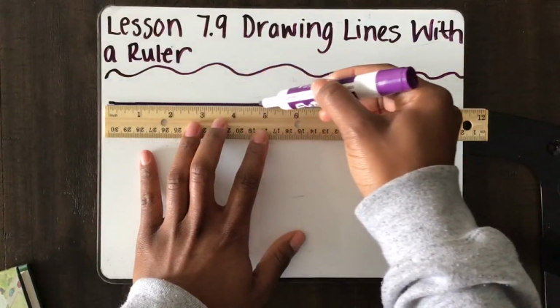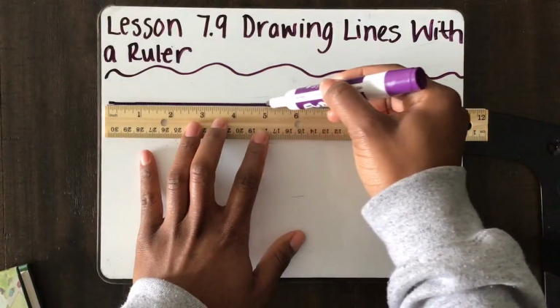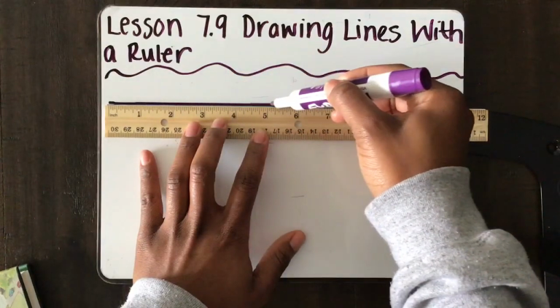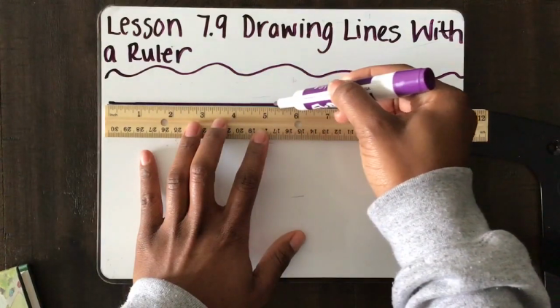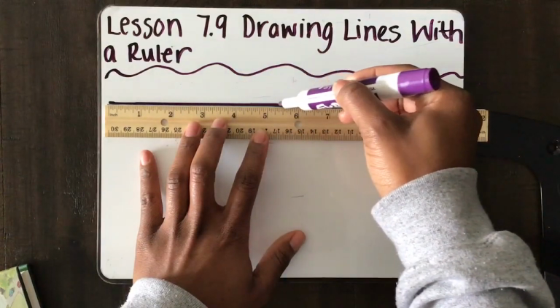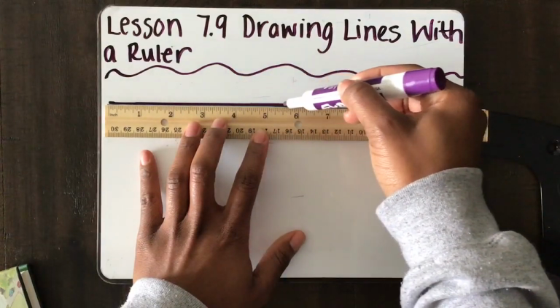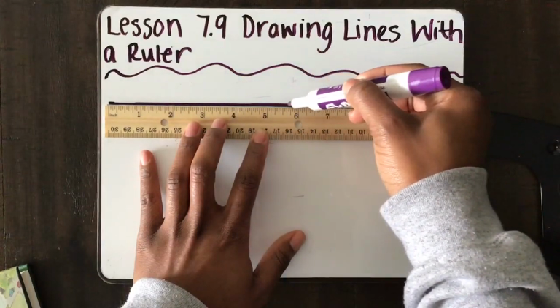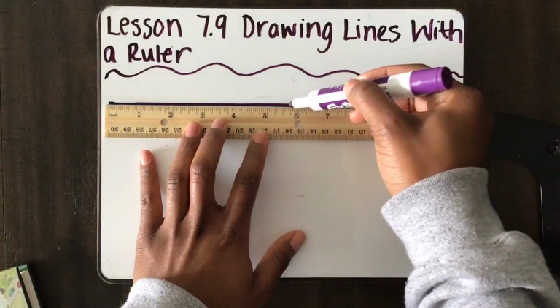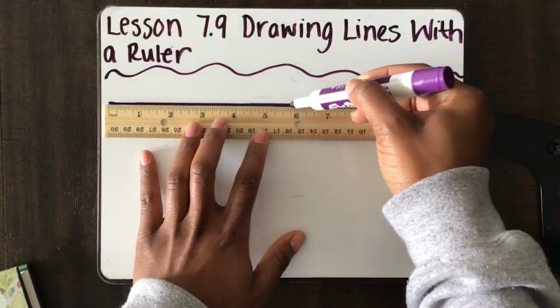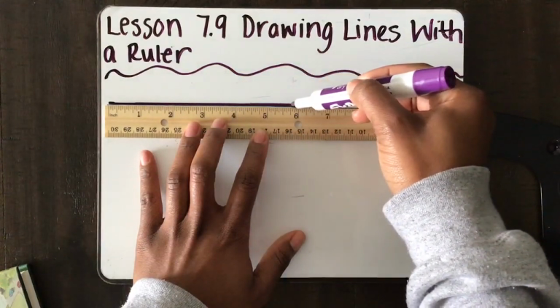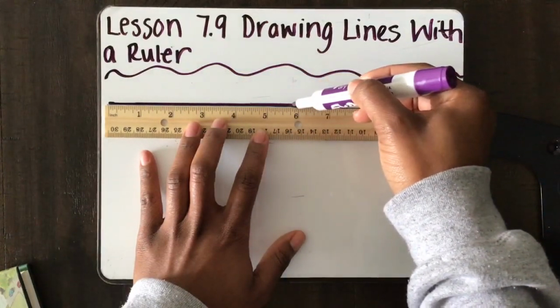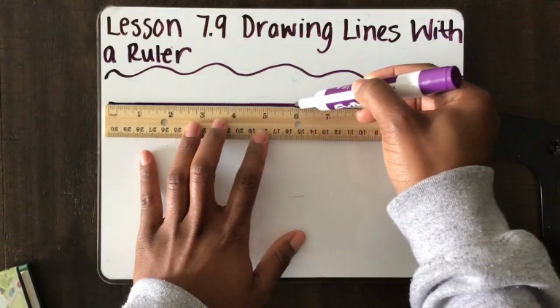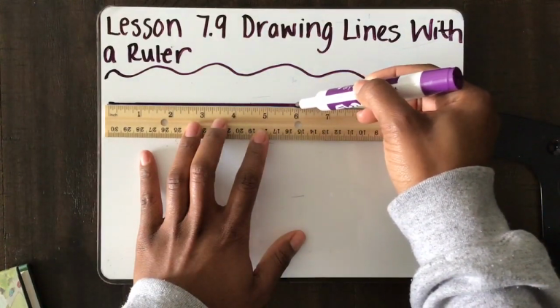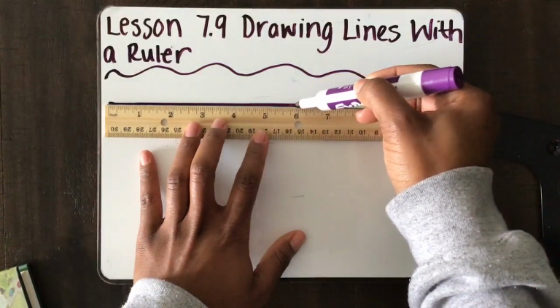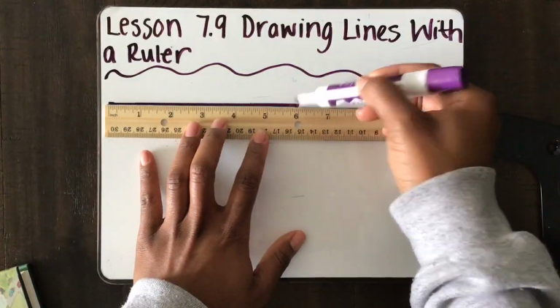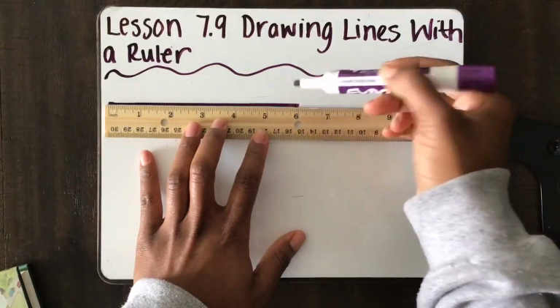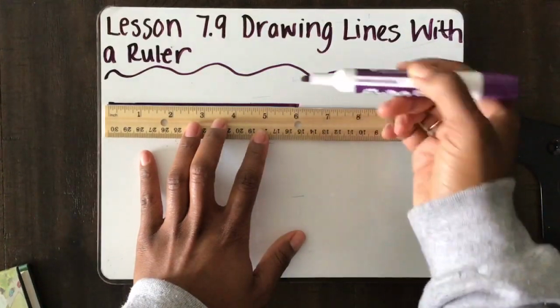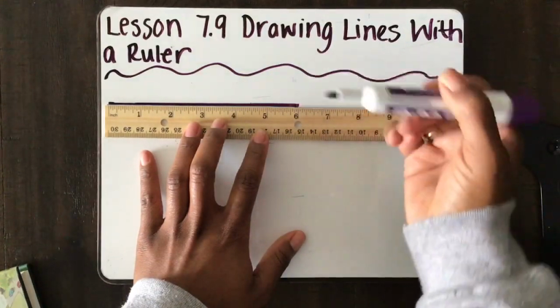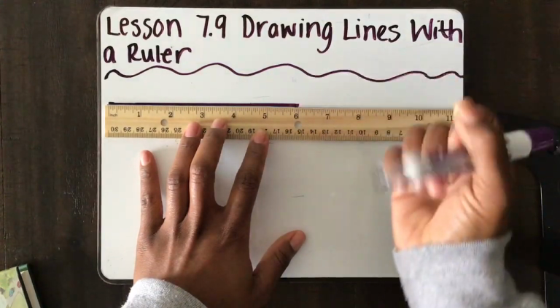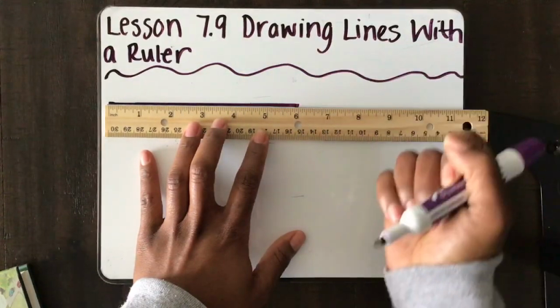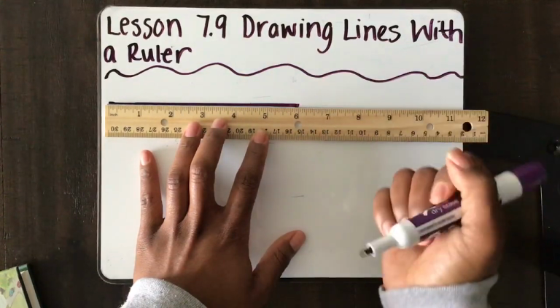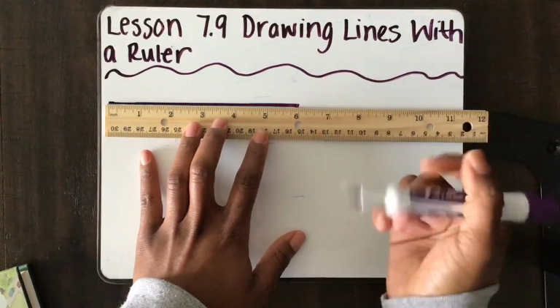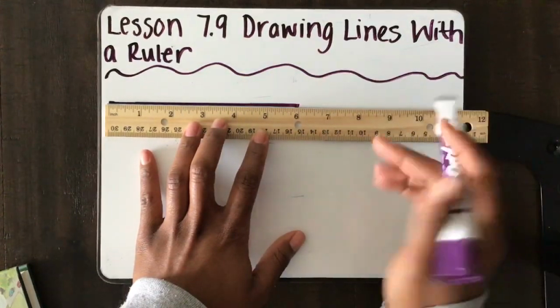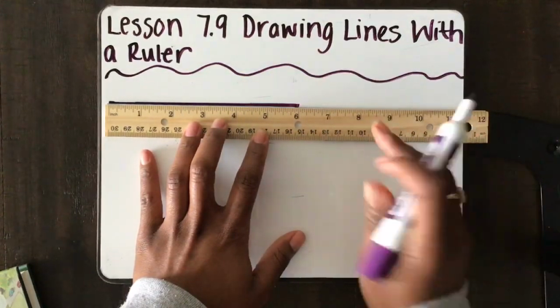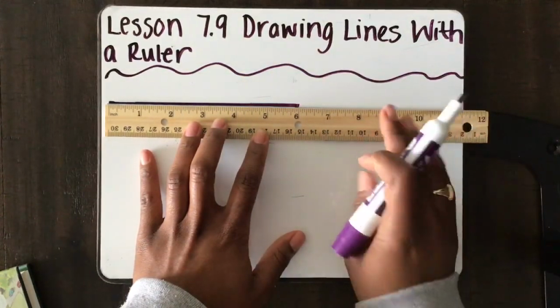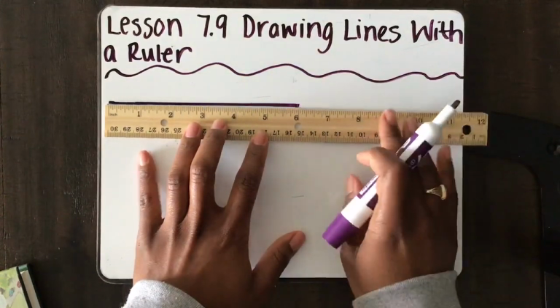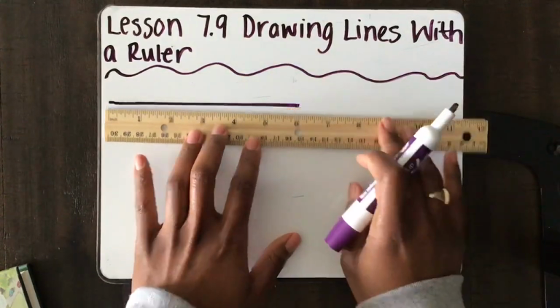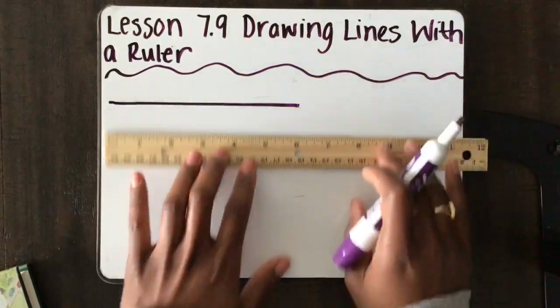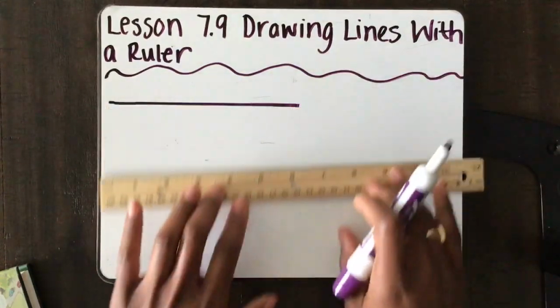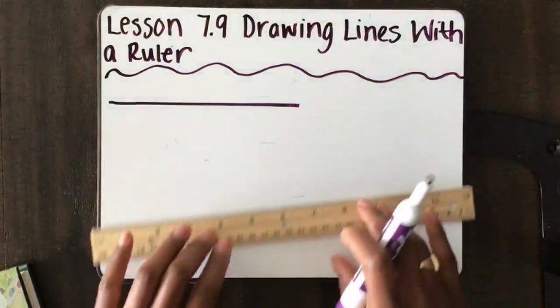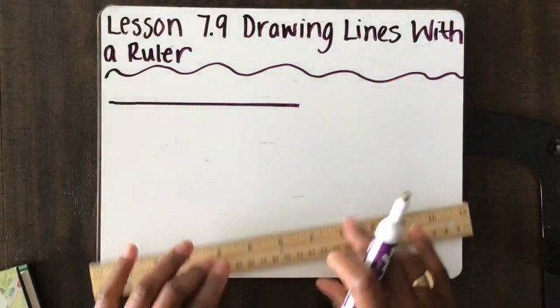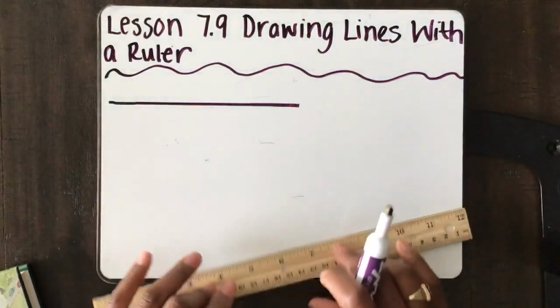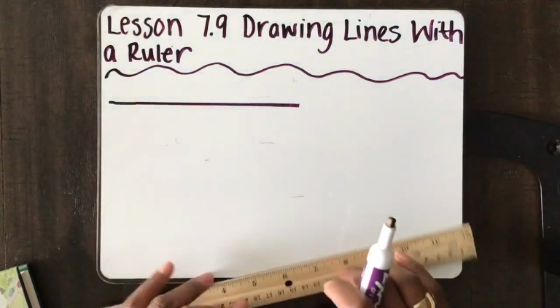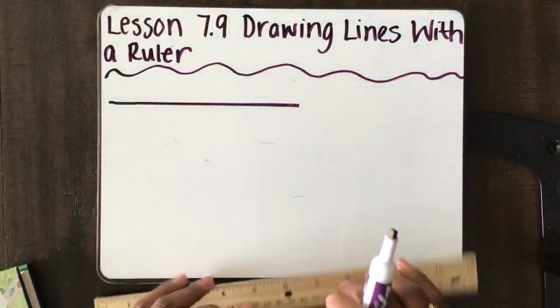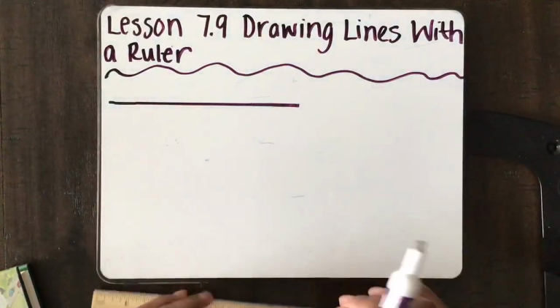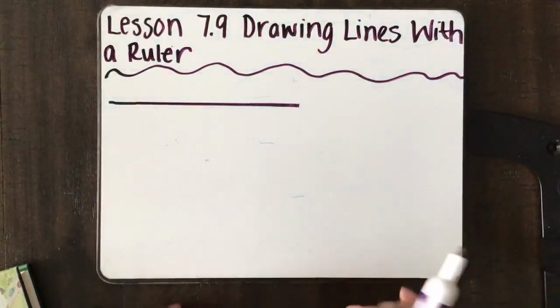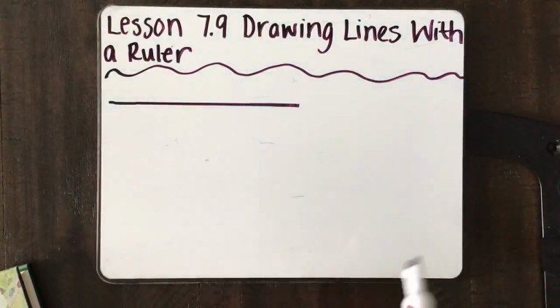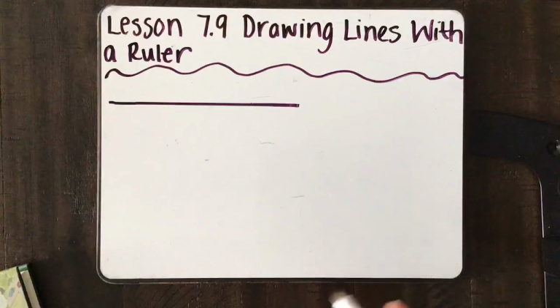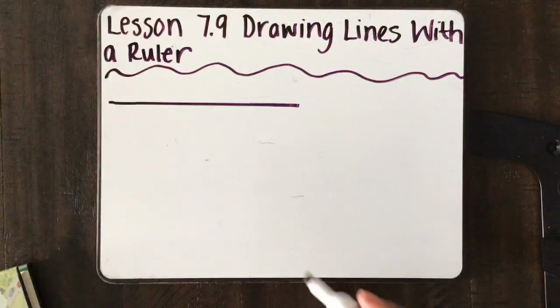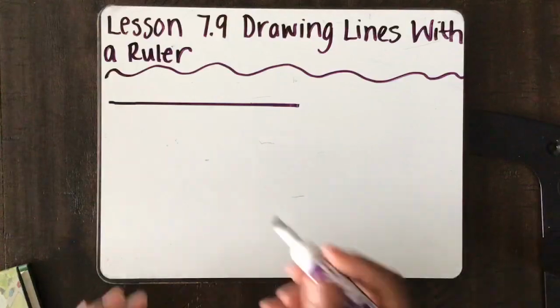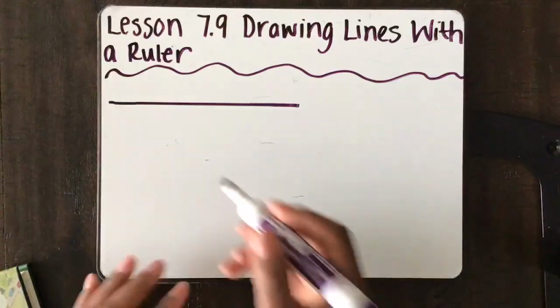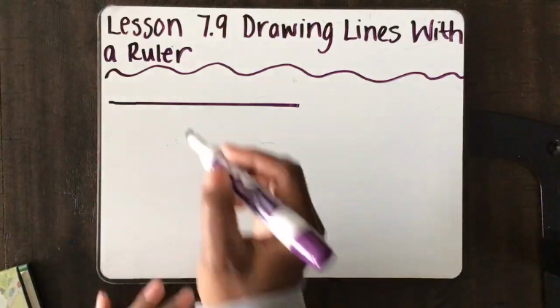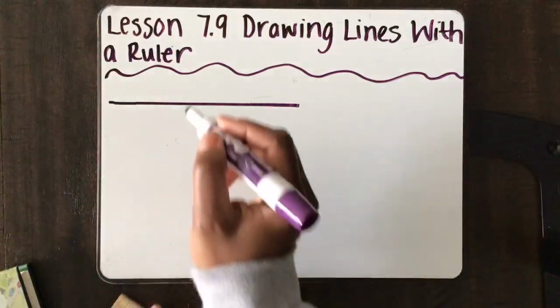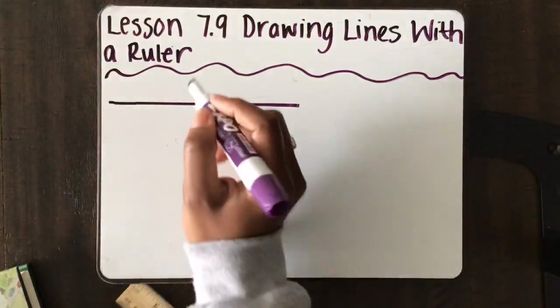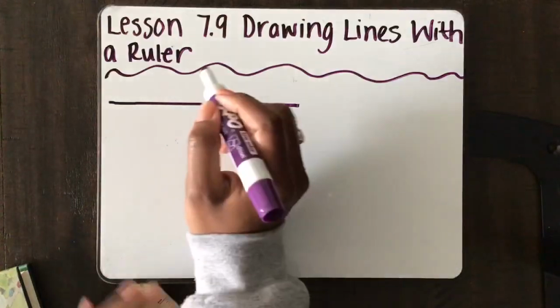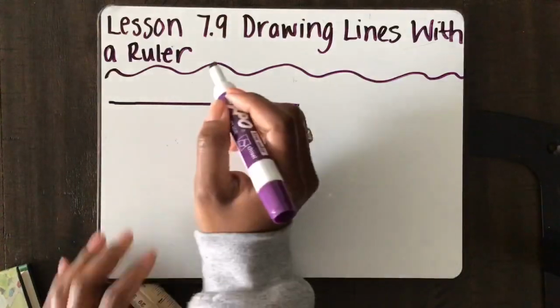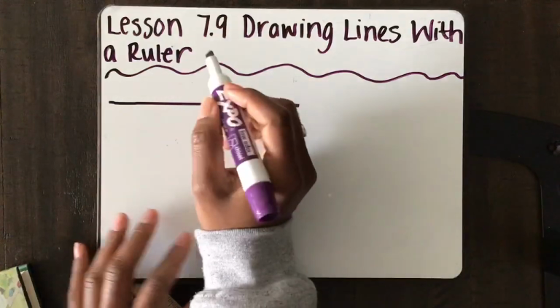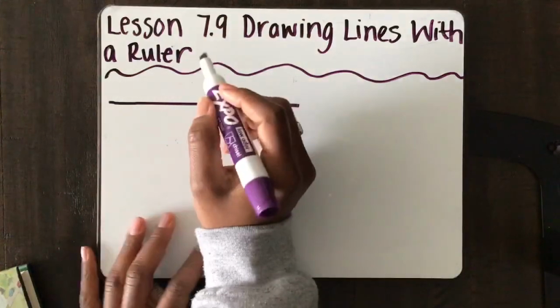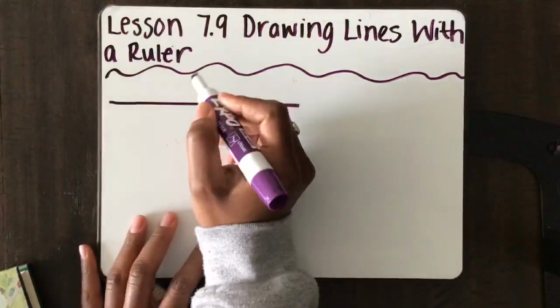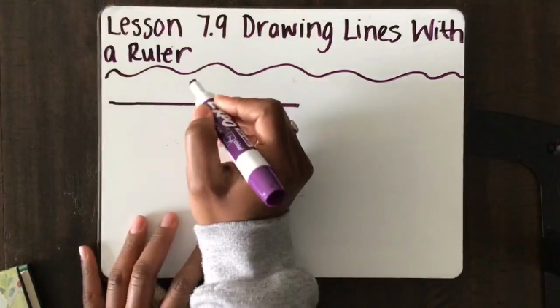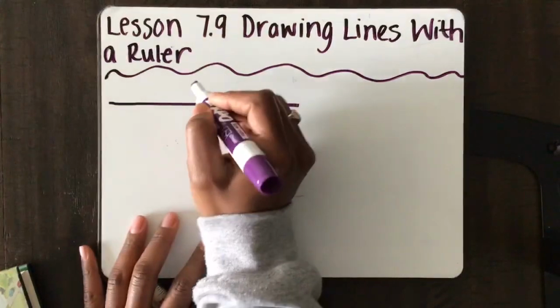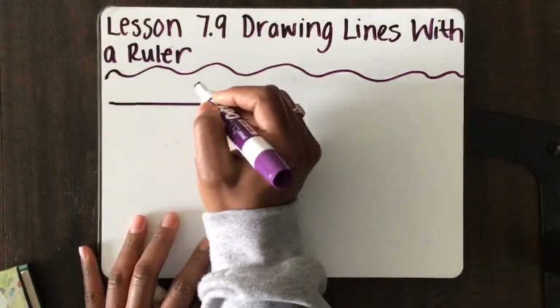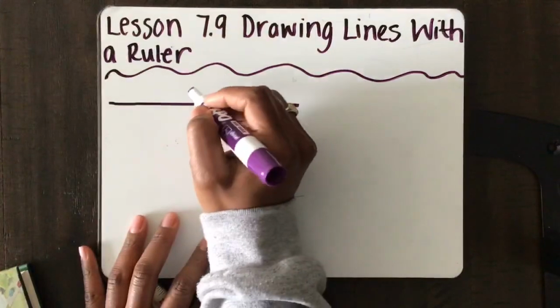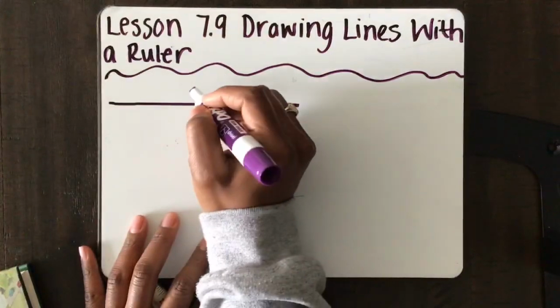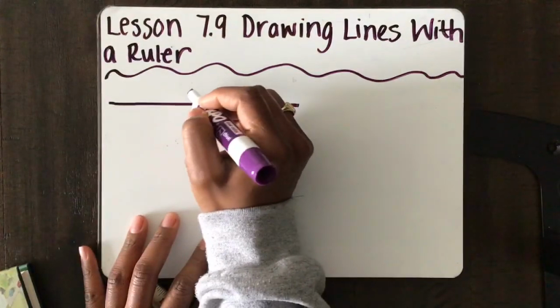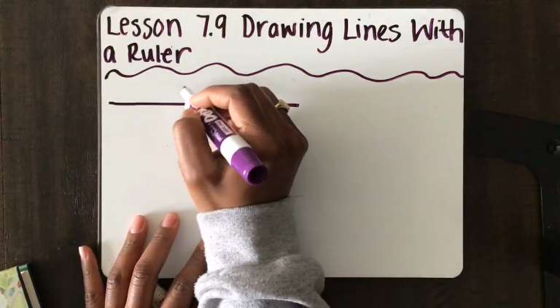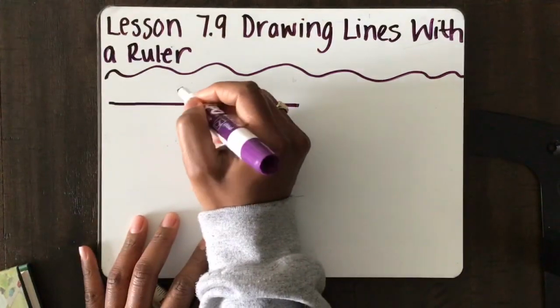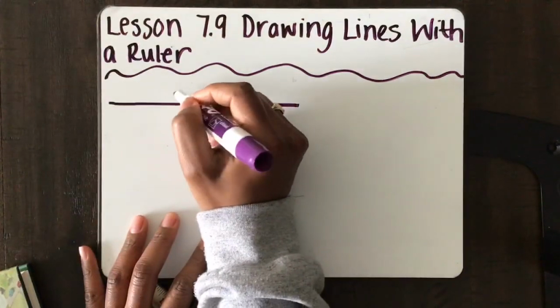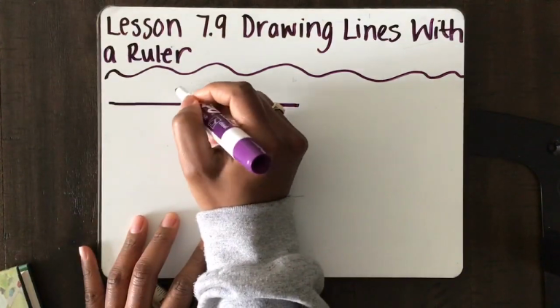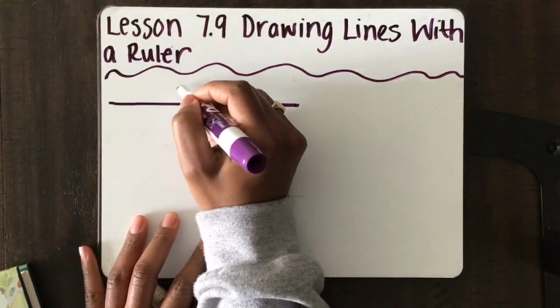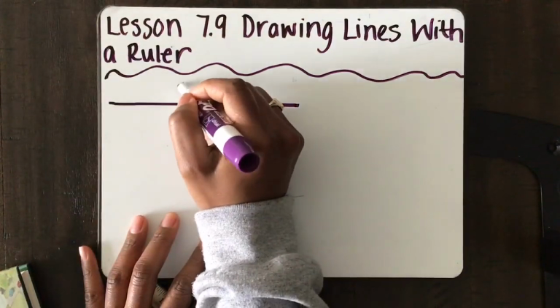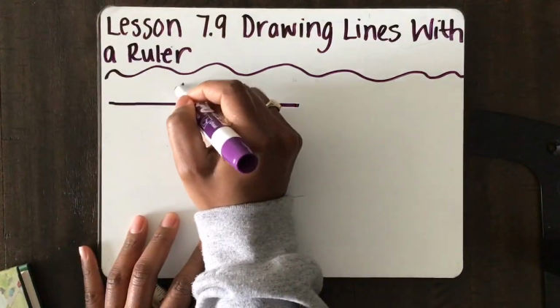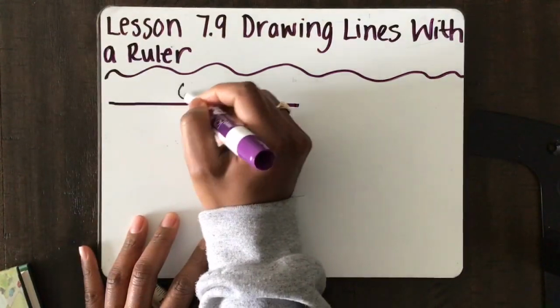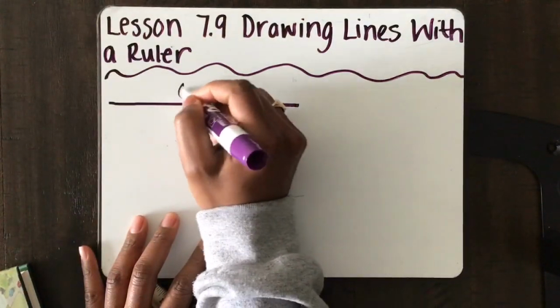Carefully, just like that. And I stop right there at the 6. Now I have my 6-inch line.